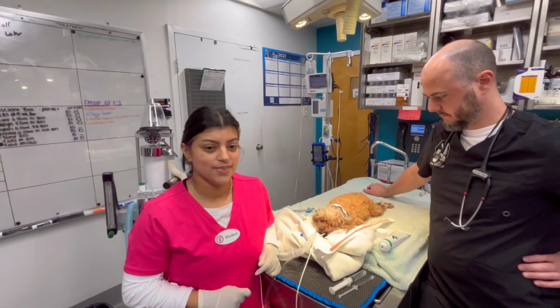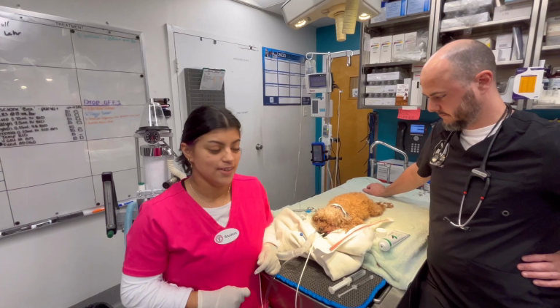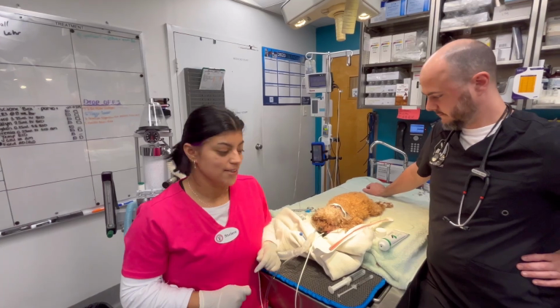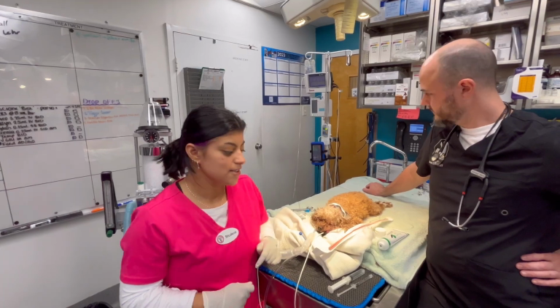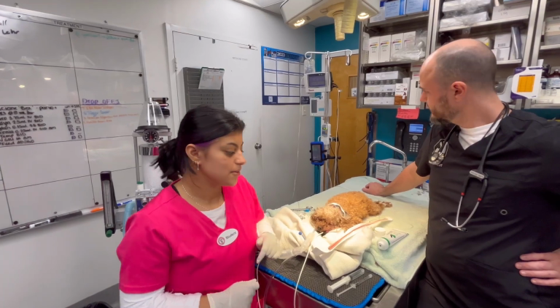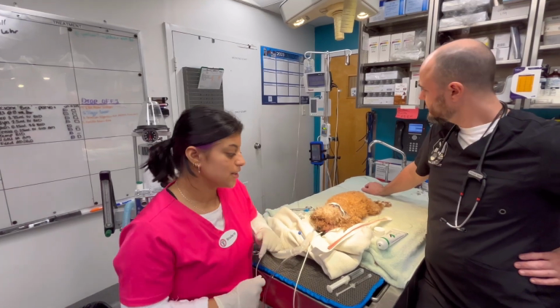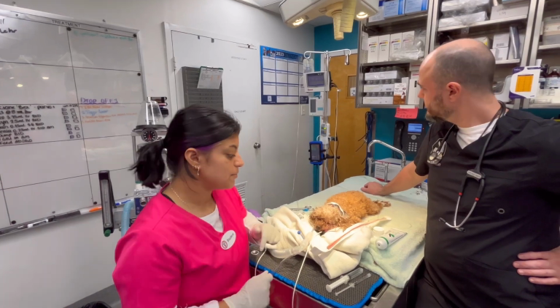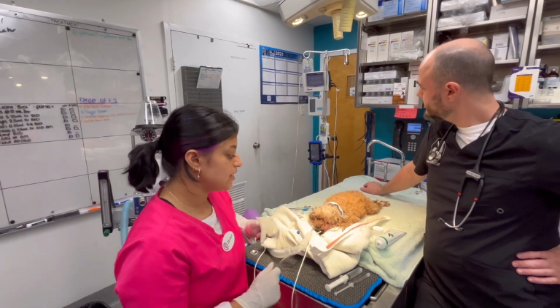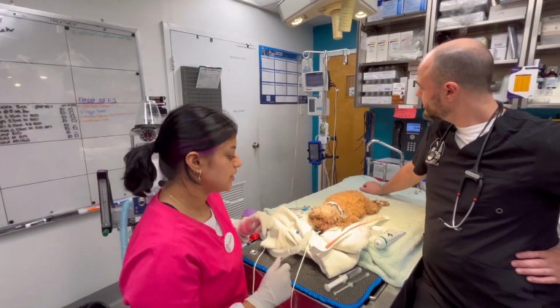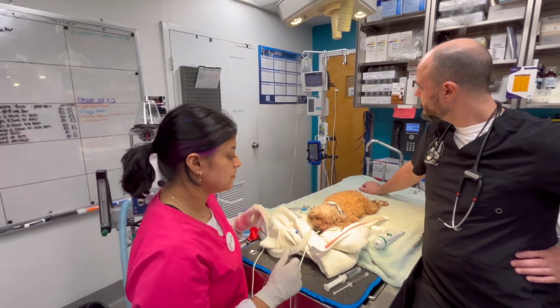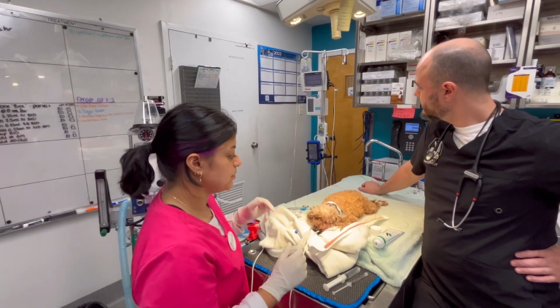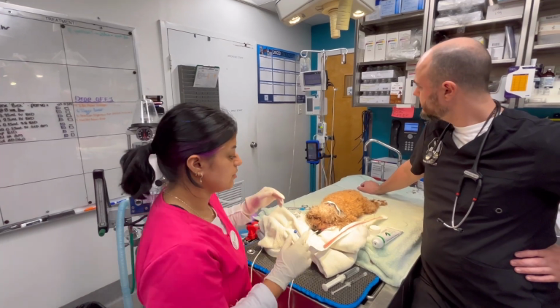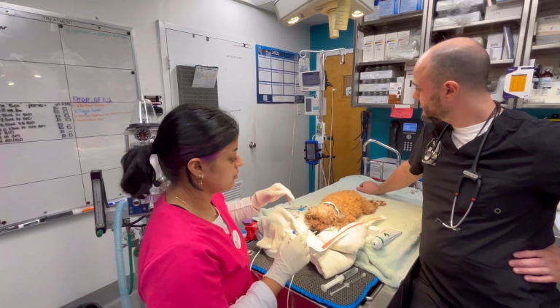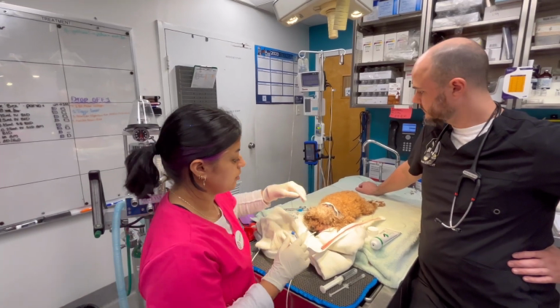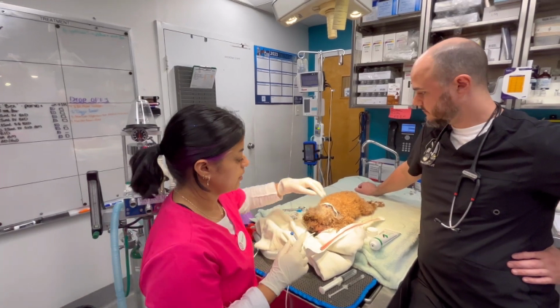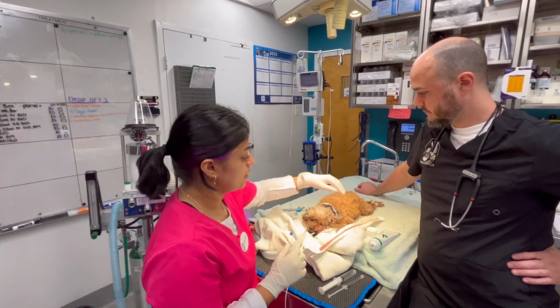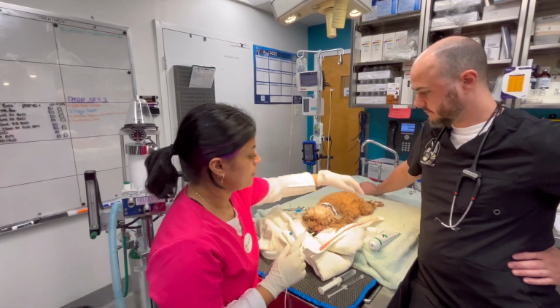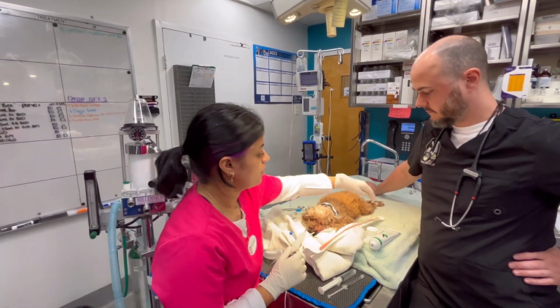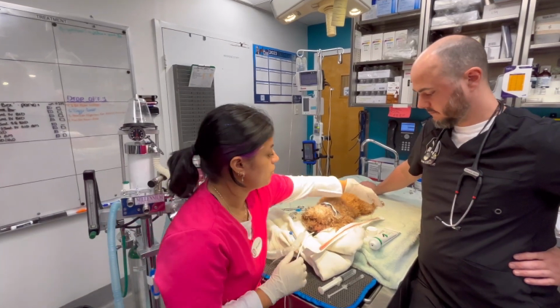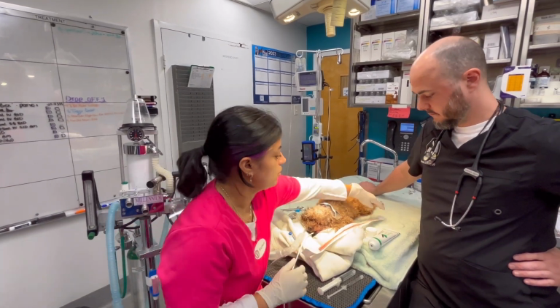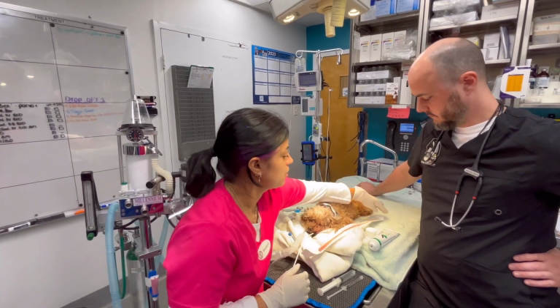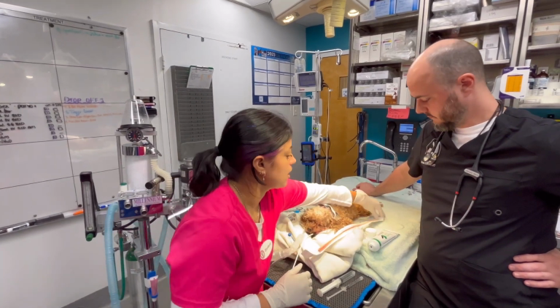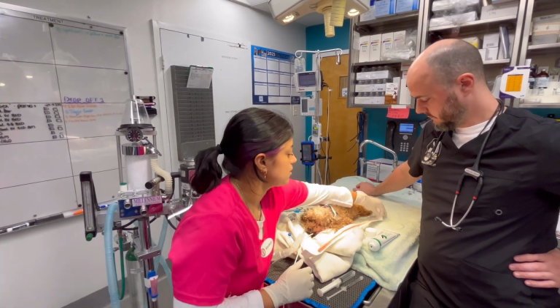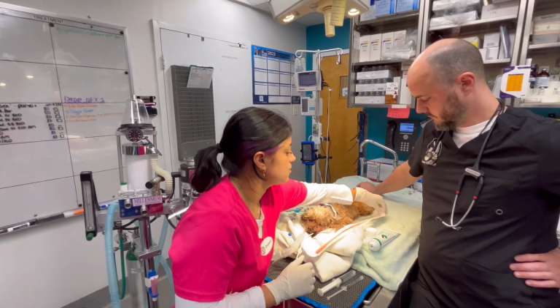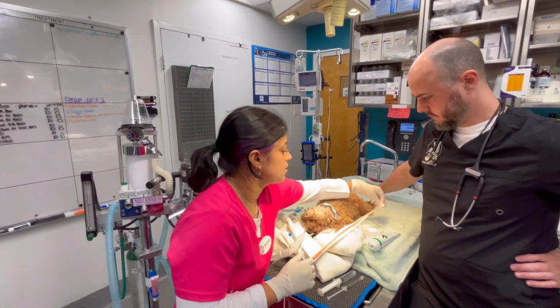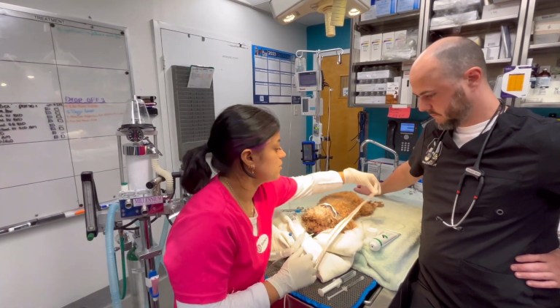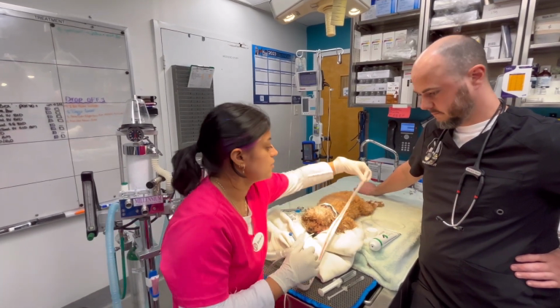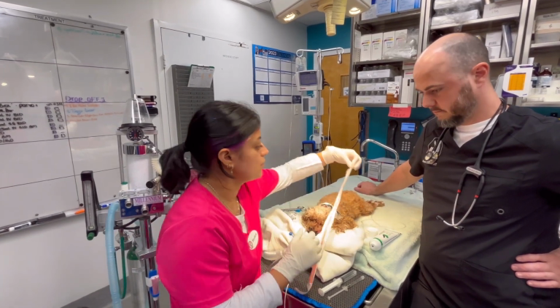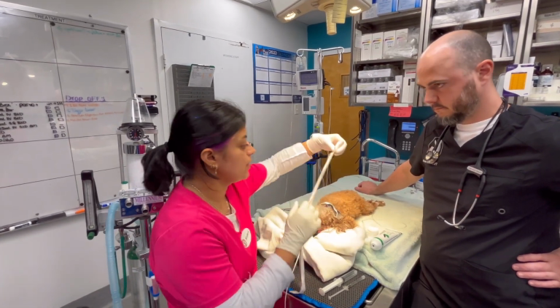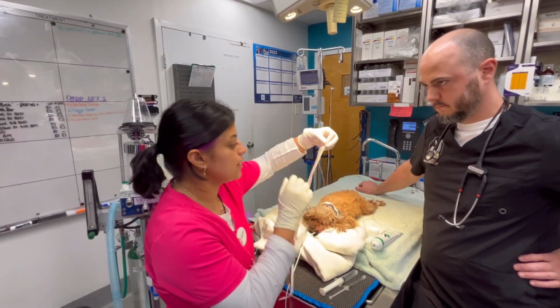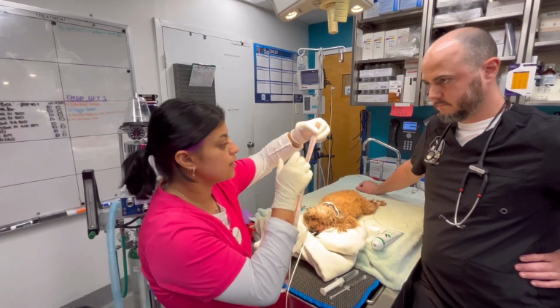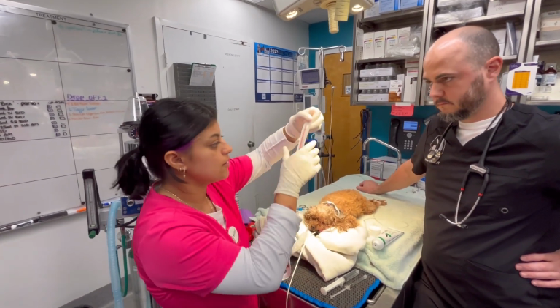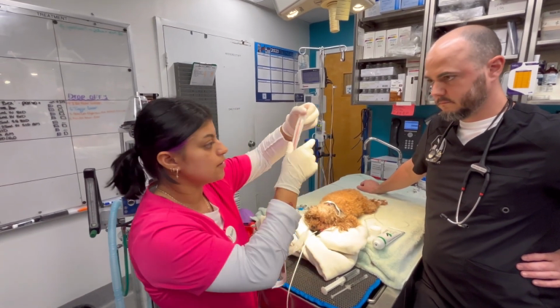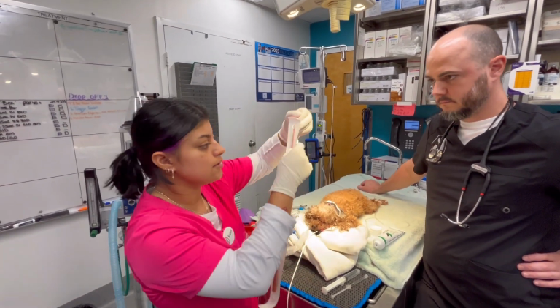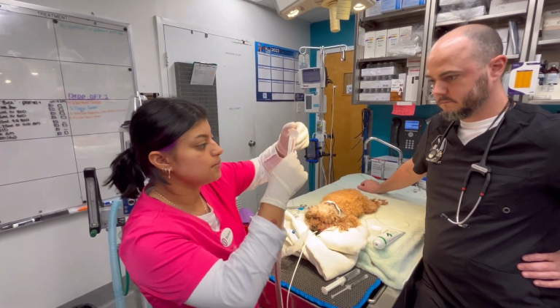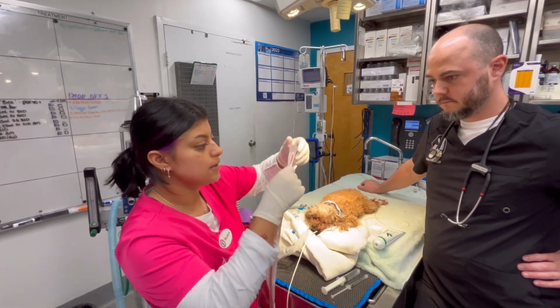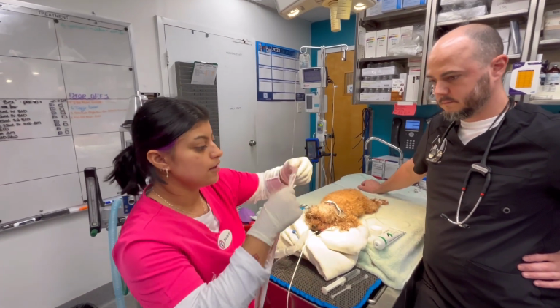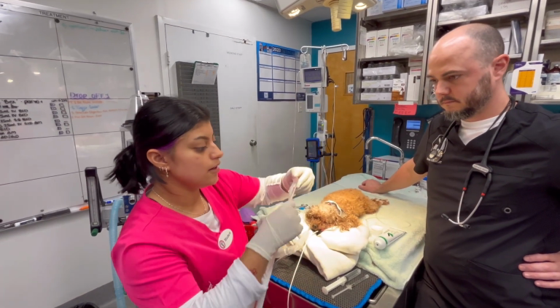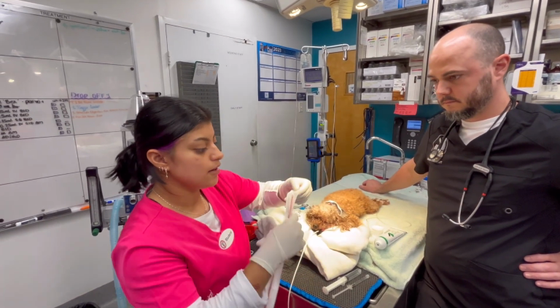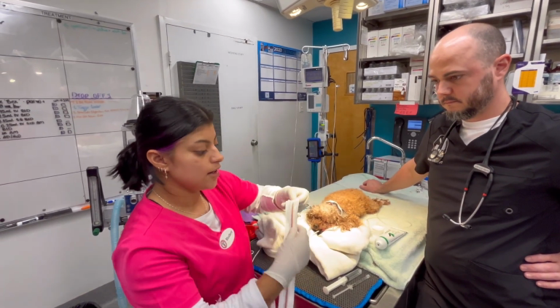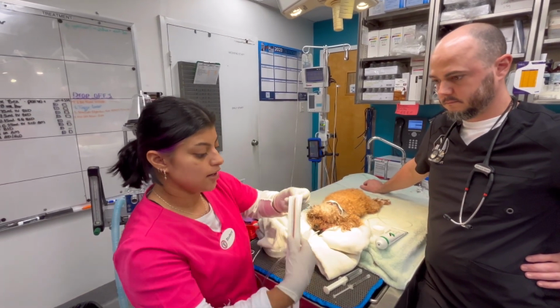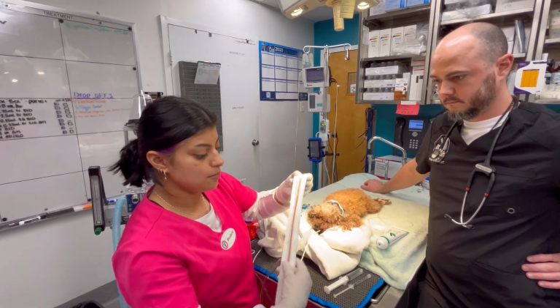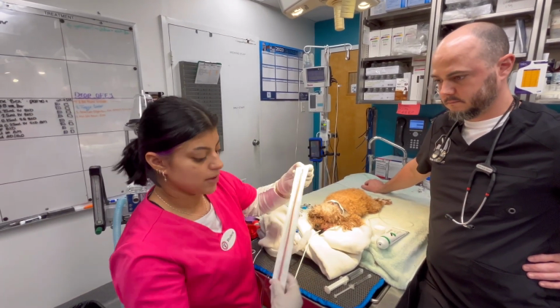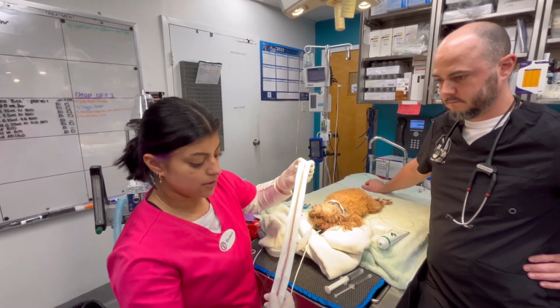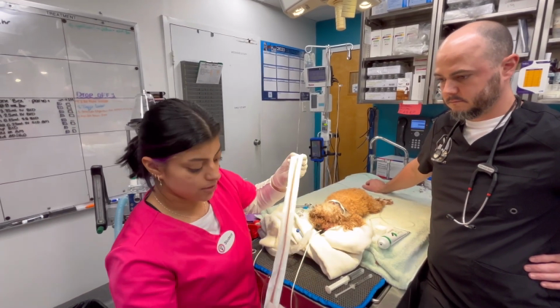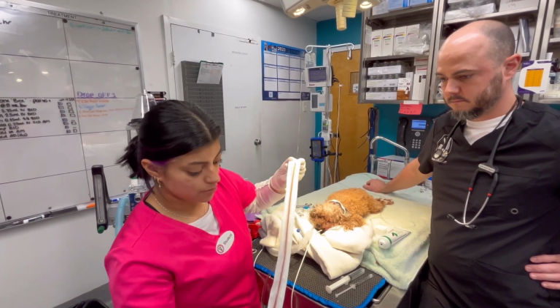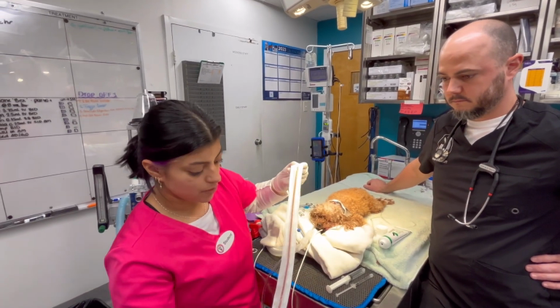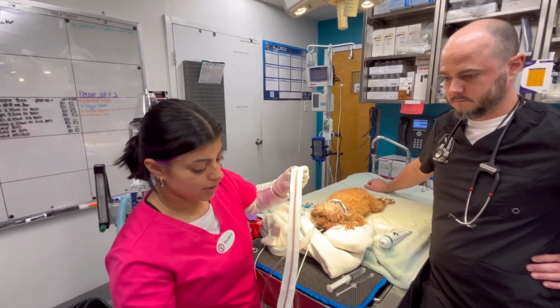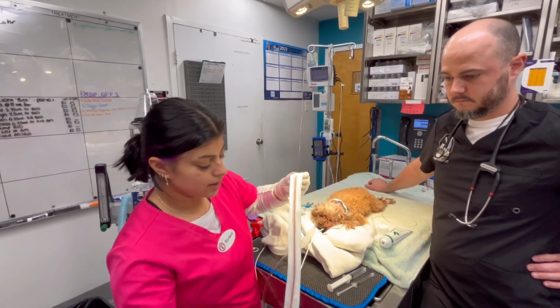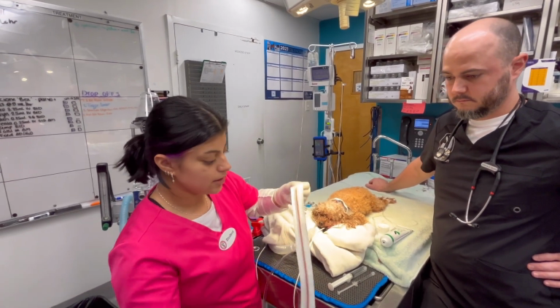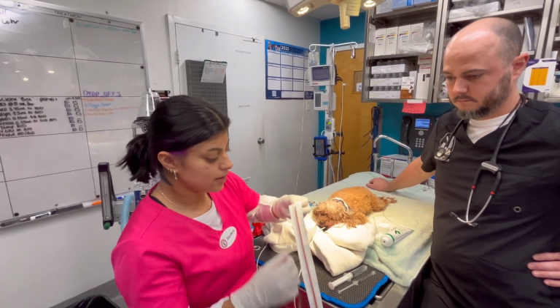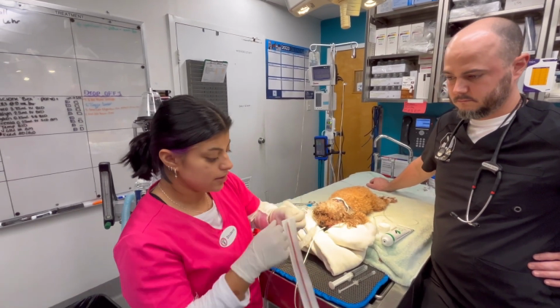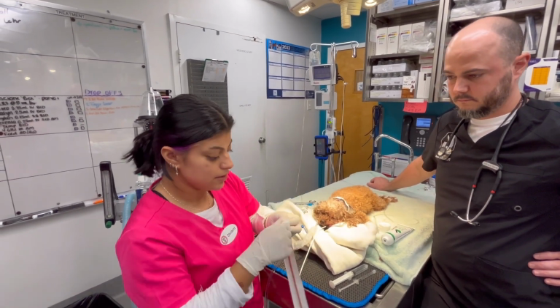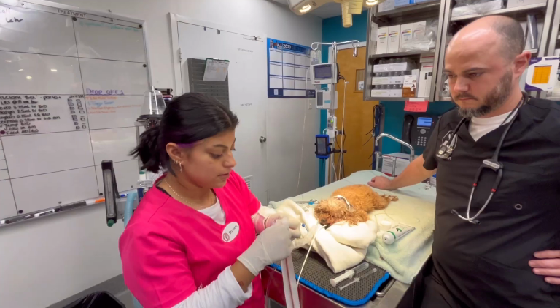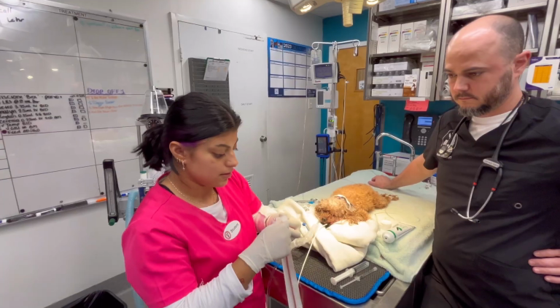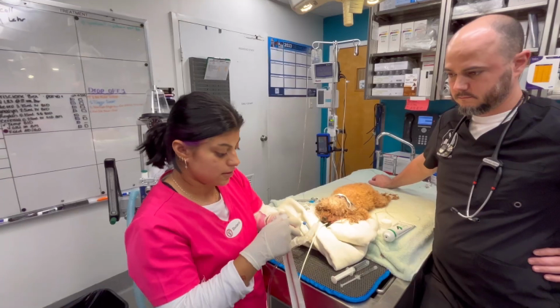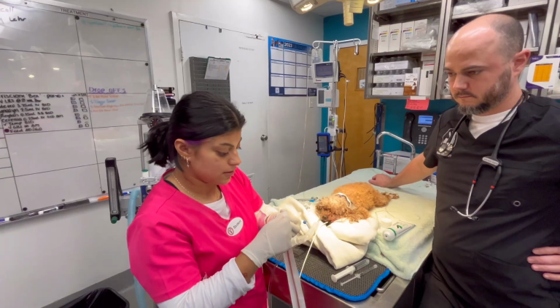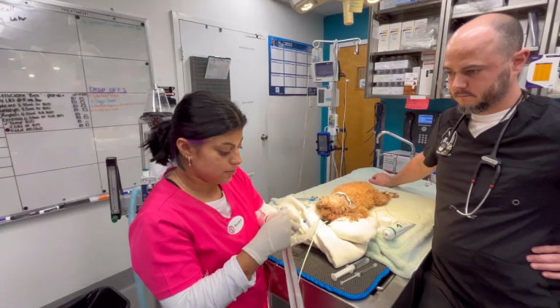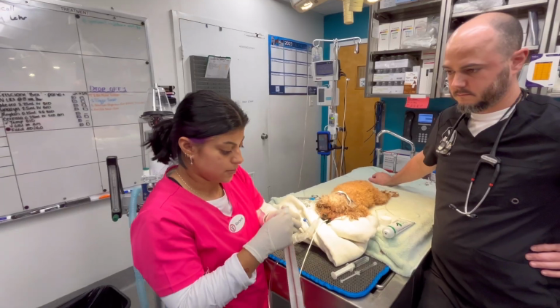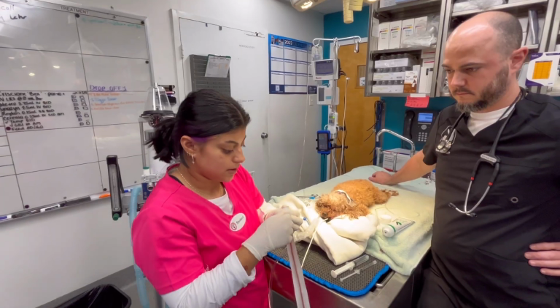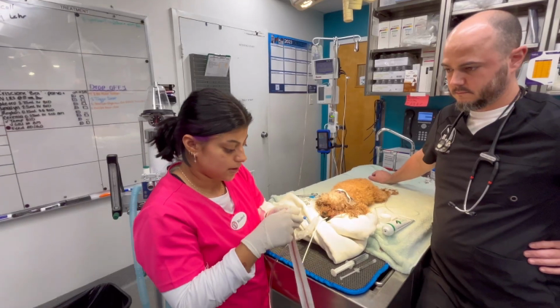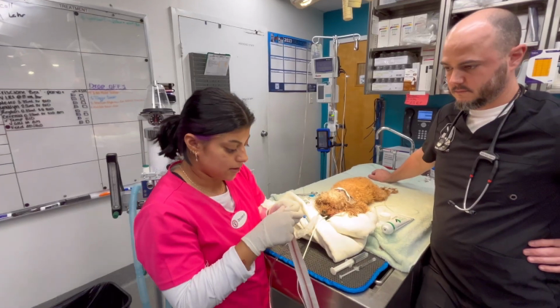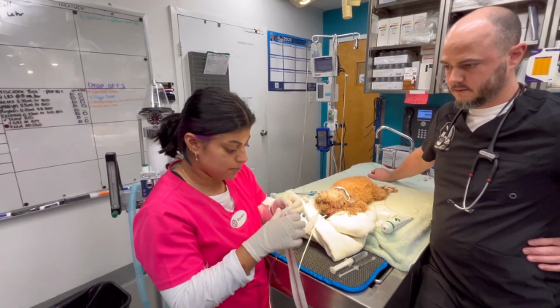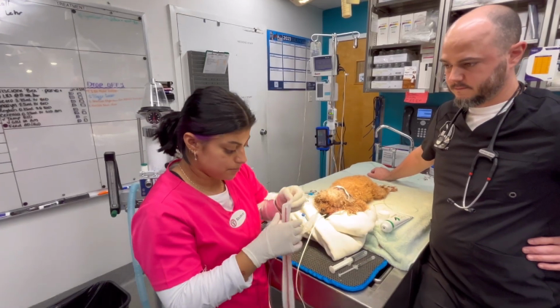We're going to be administering an orogastric feeding tube. I have my tube right here and I'm going to open it up.